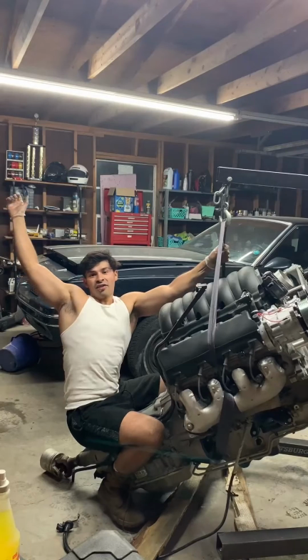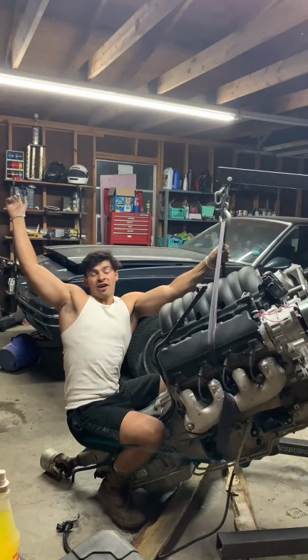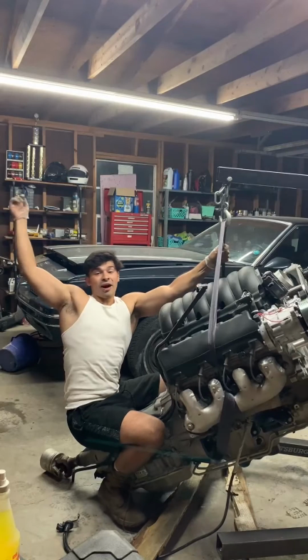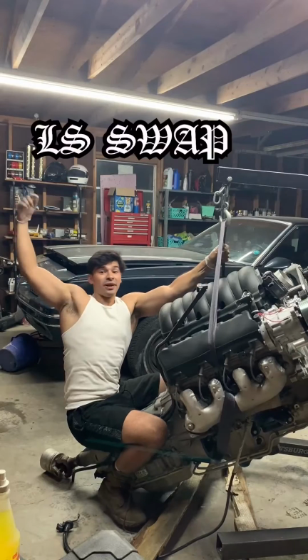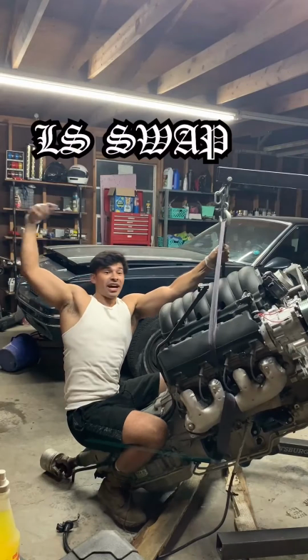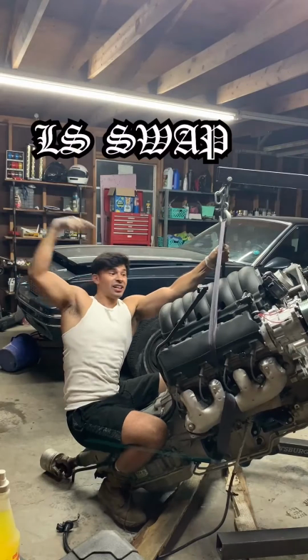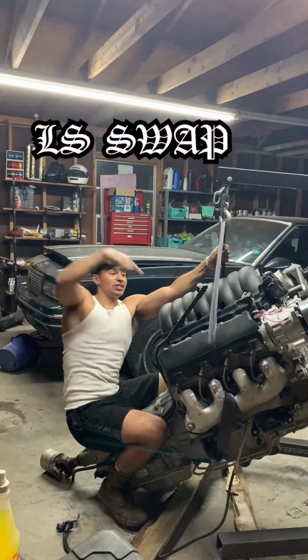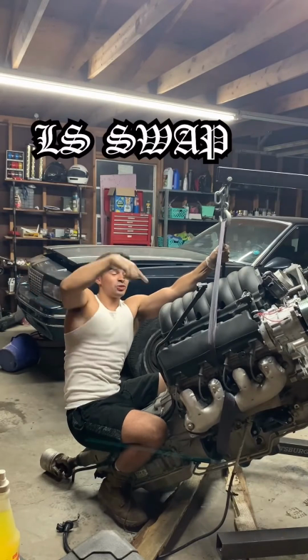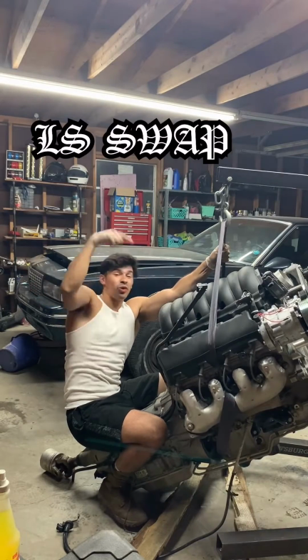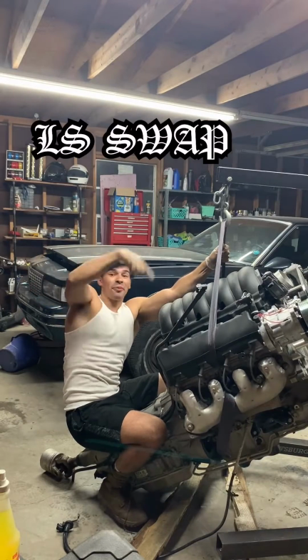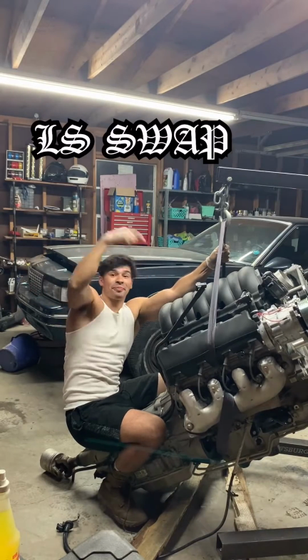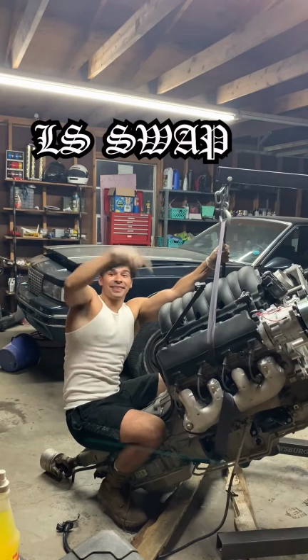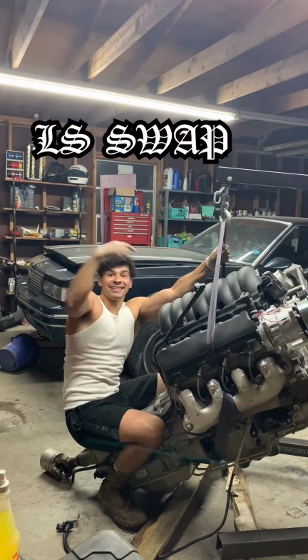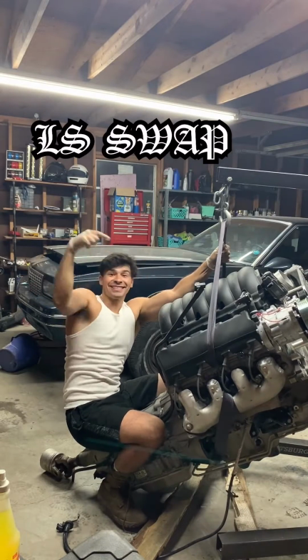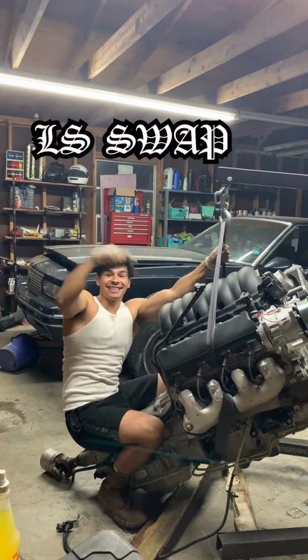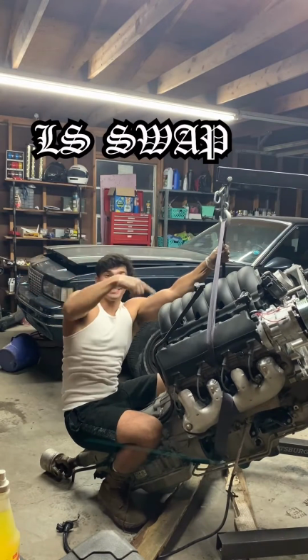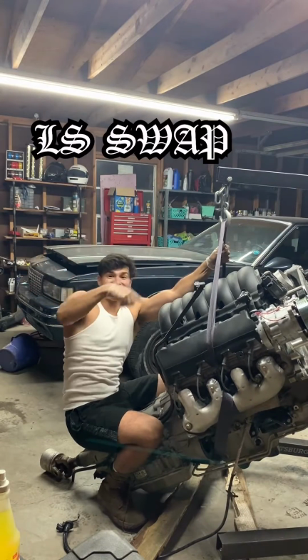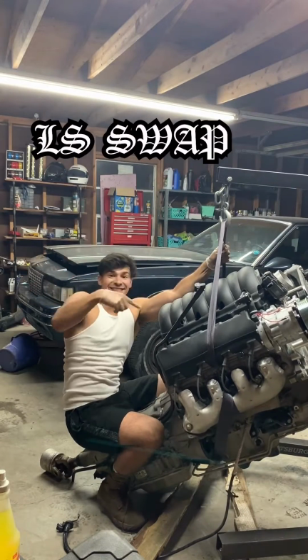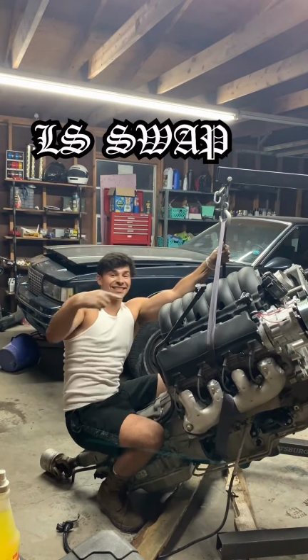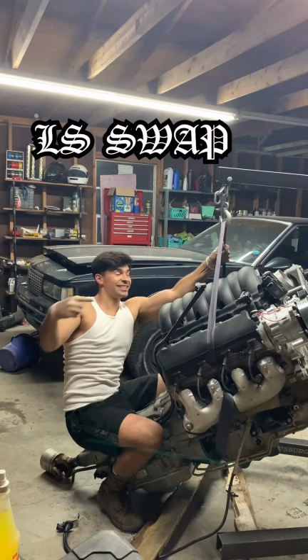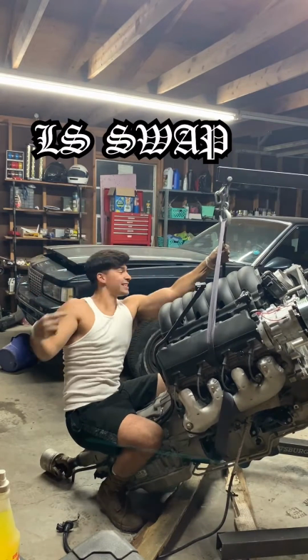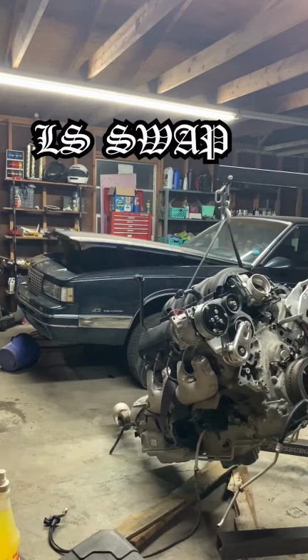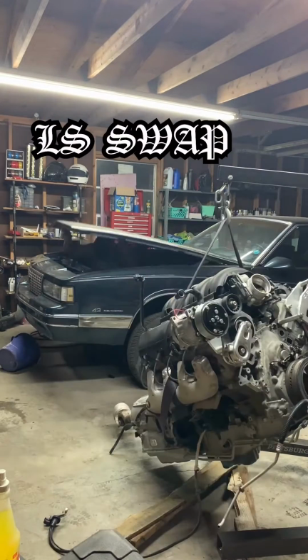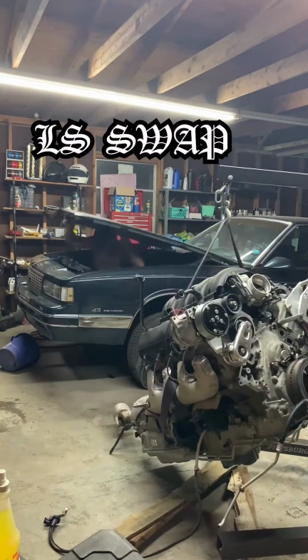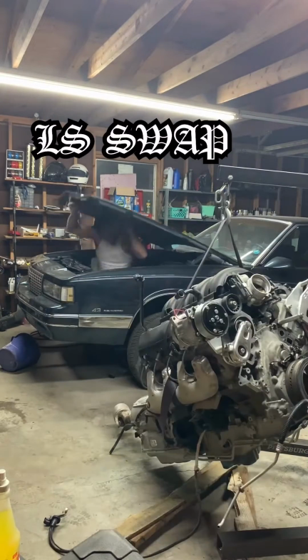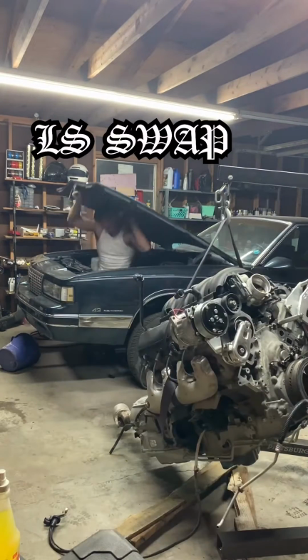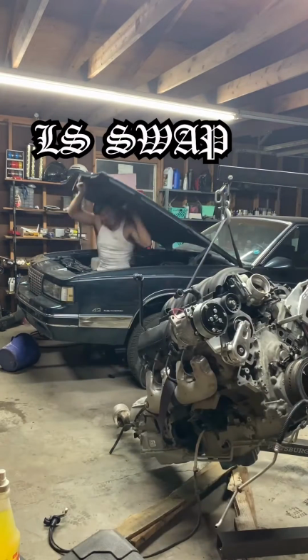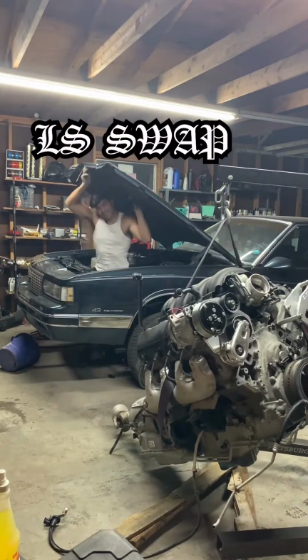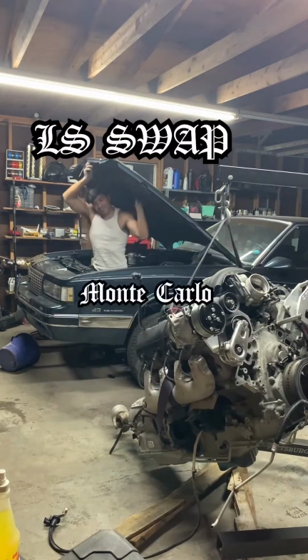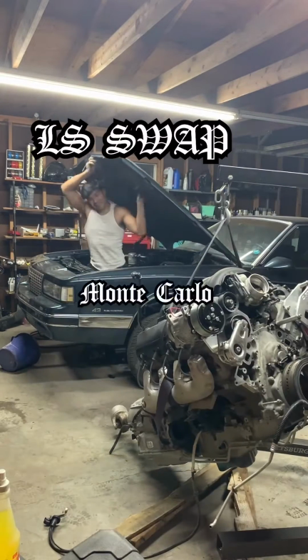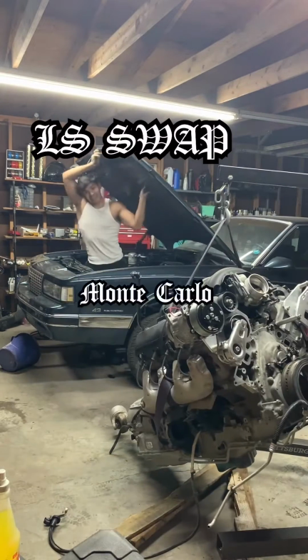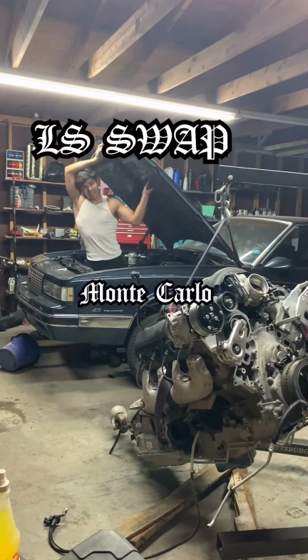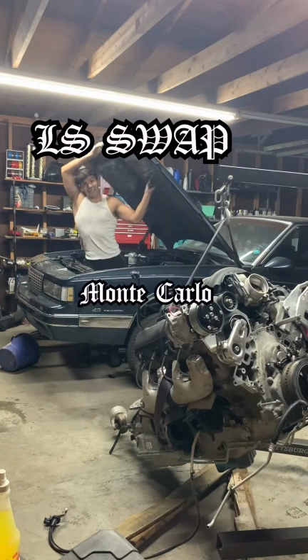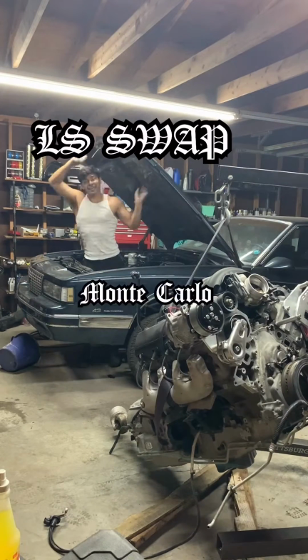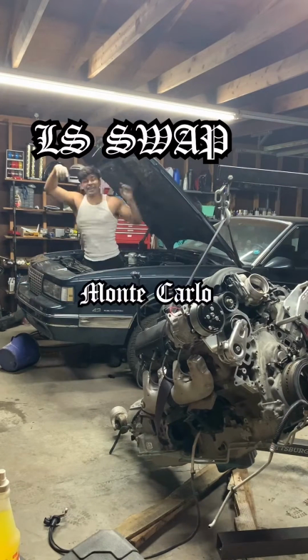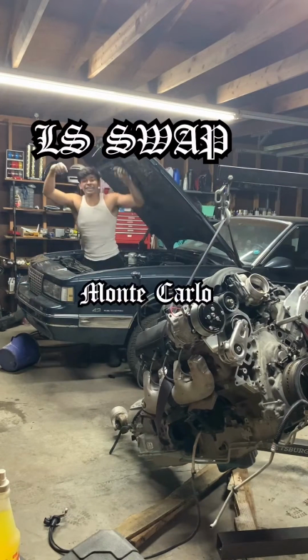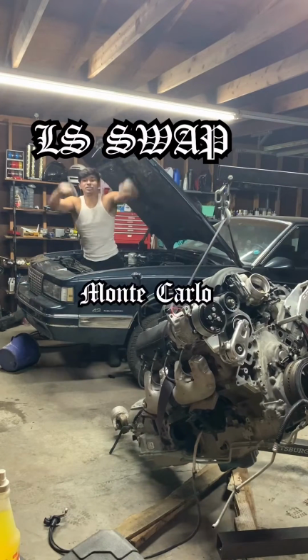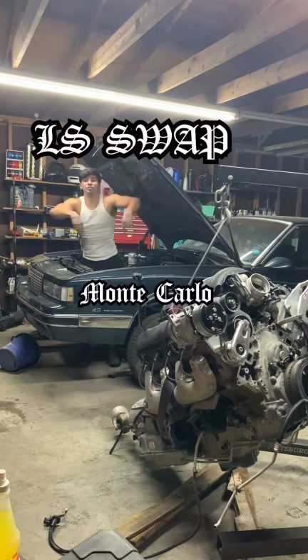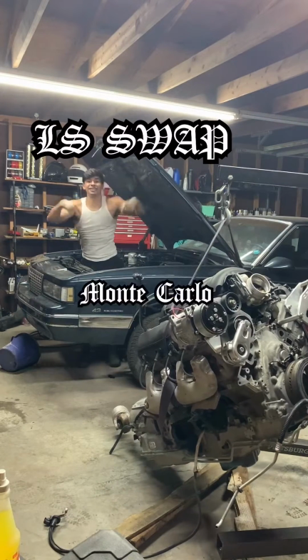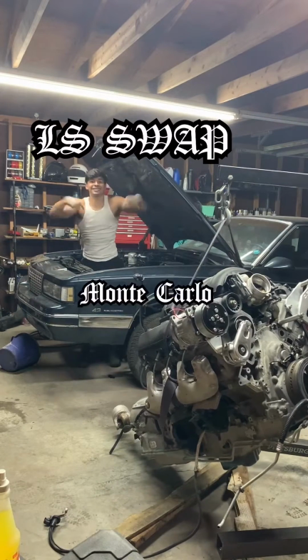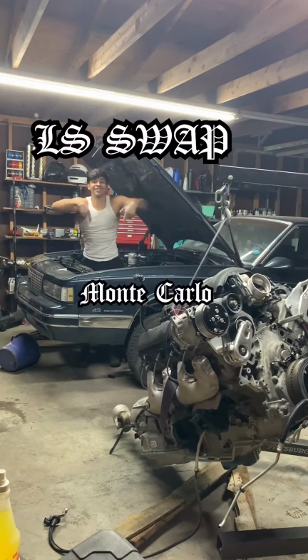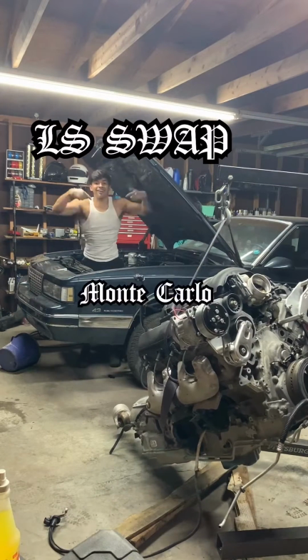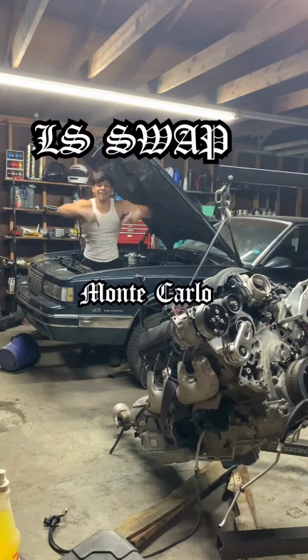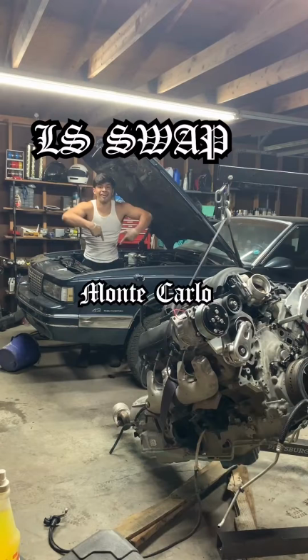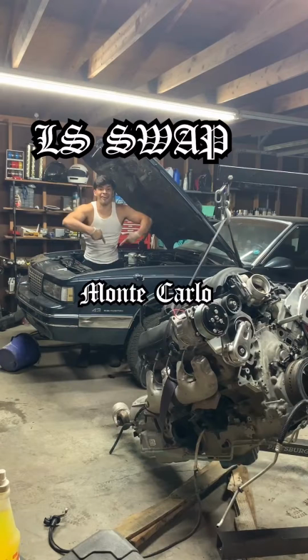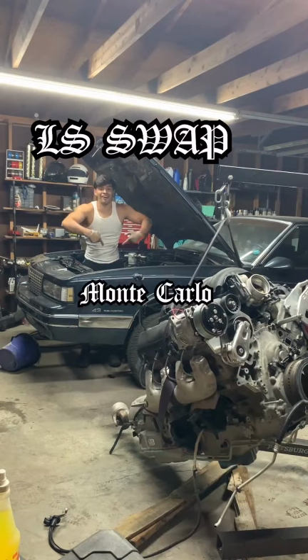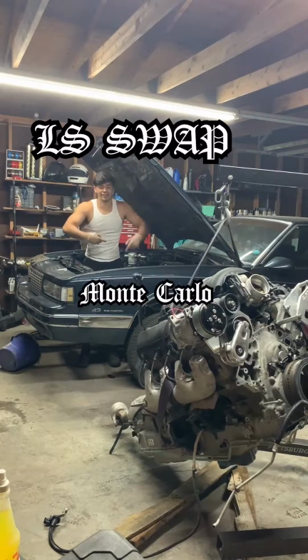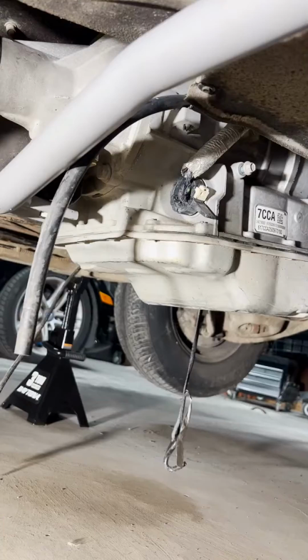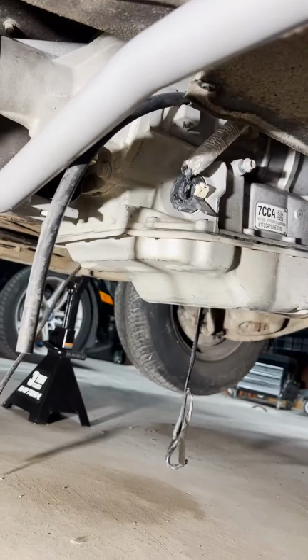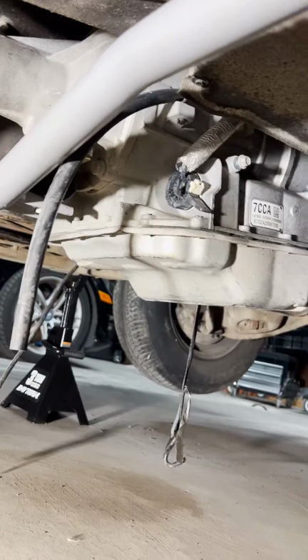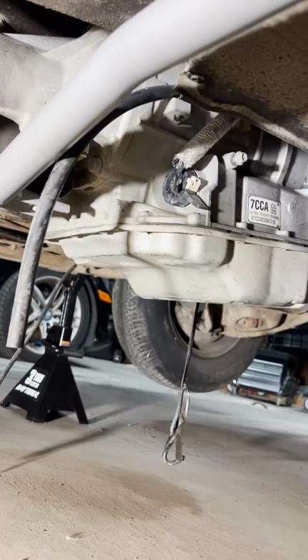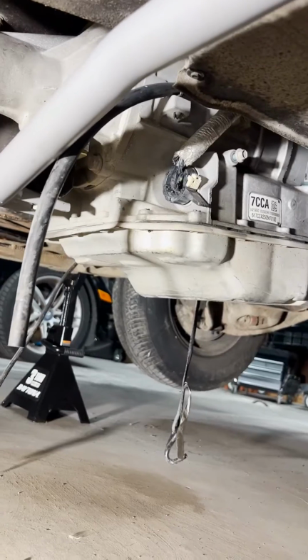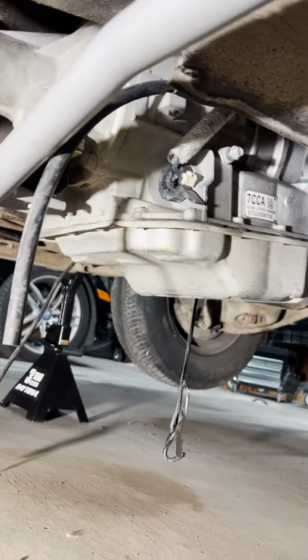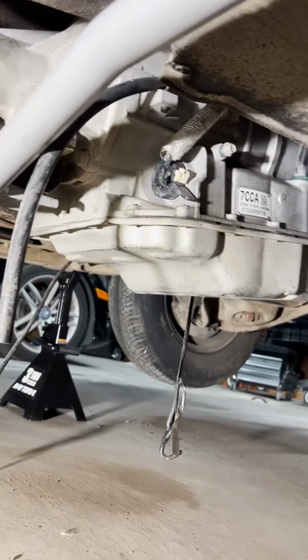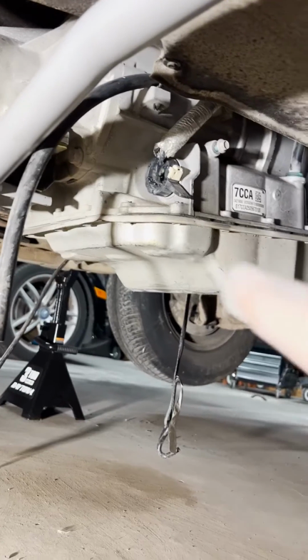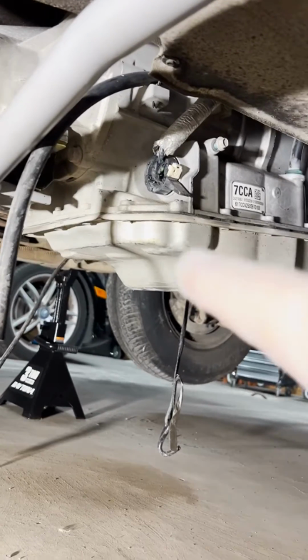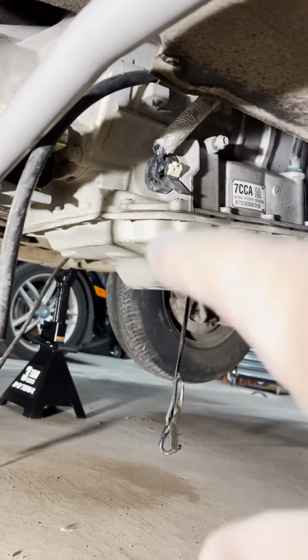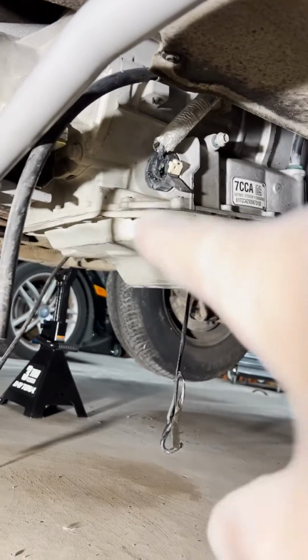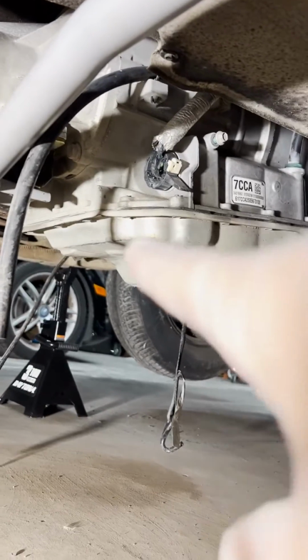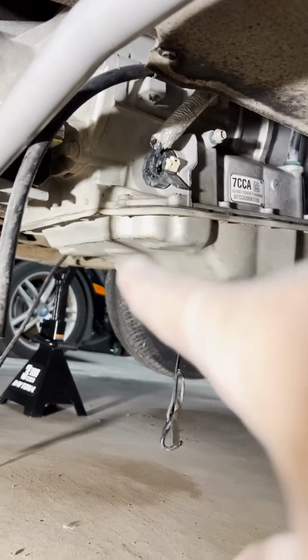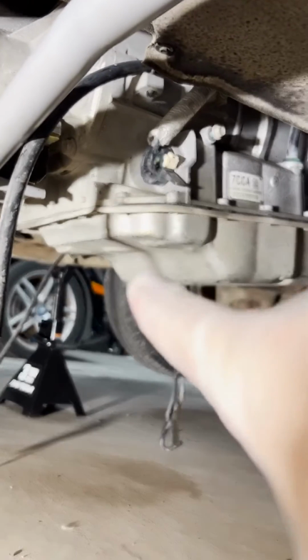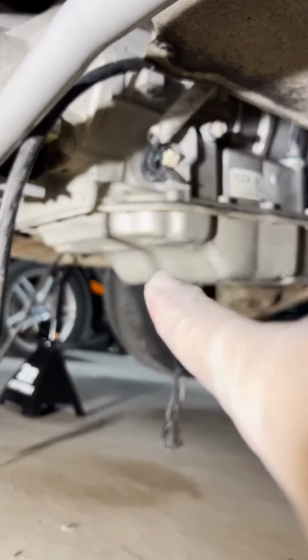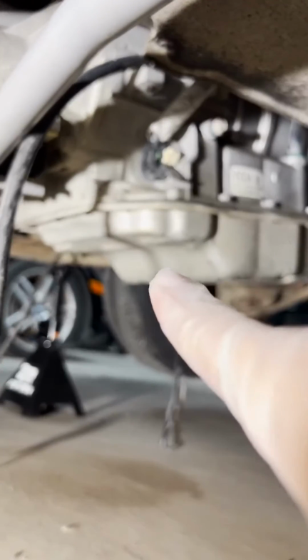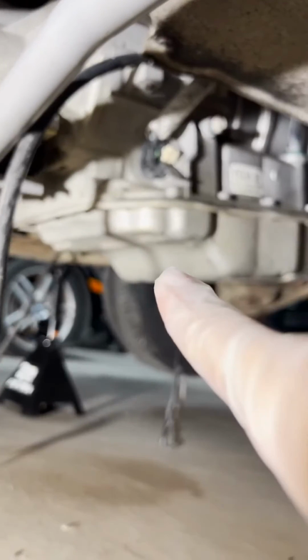I'm going to swap this engine into this car. Alright, let's get the computer.